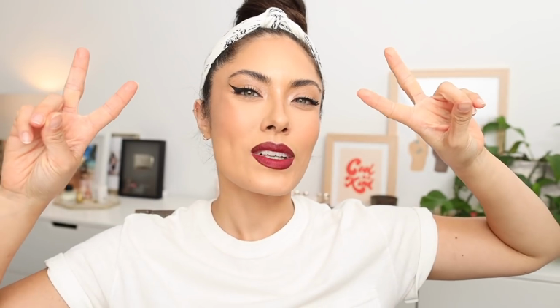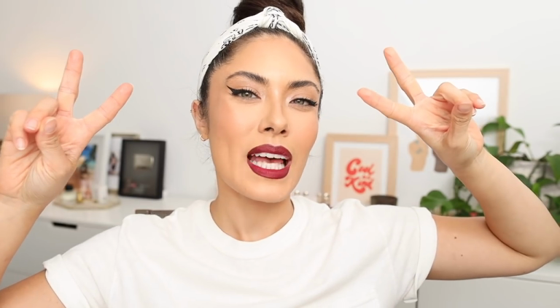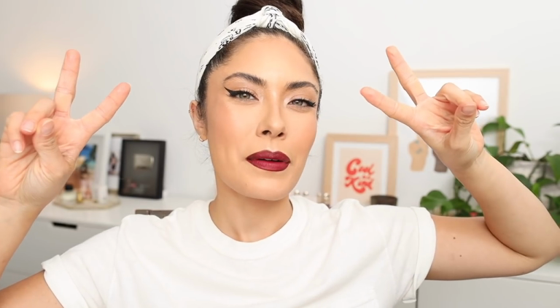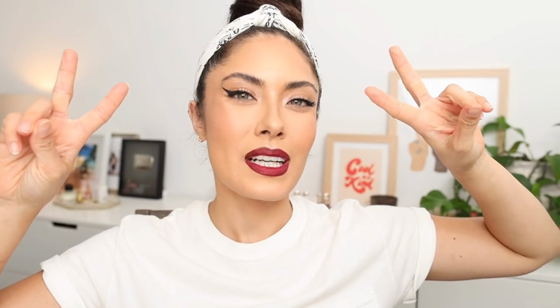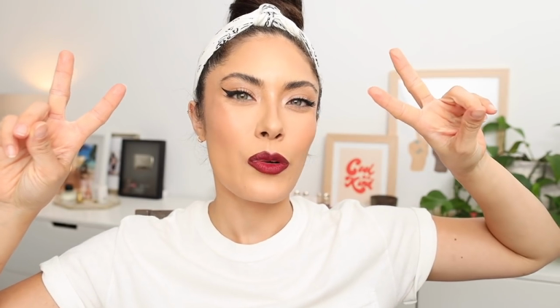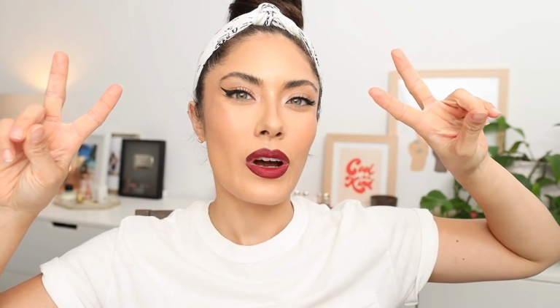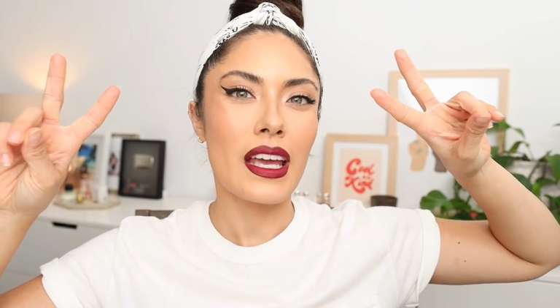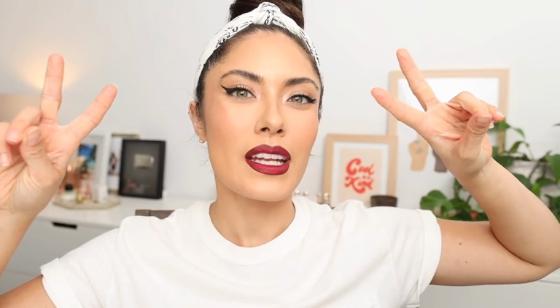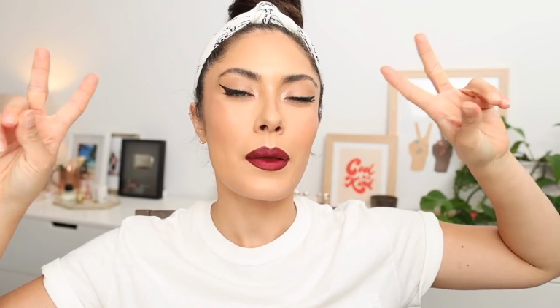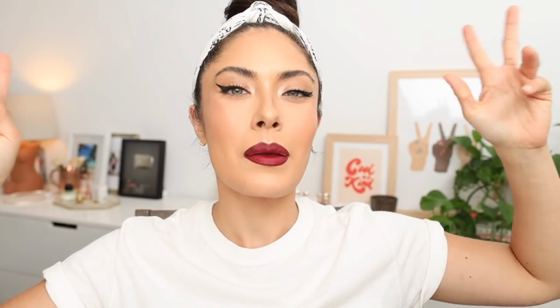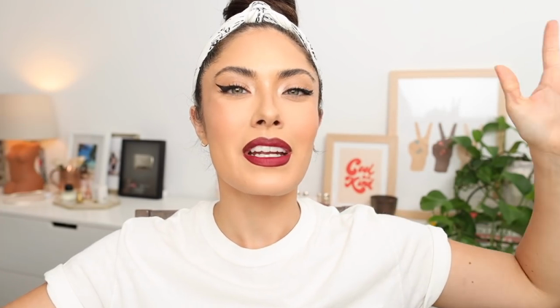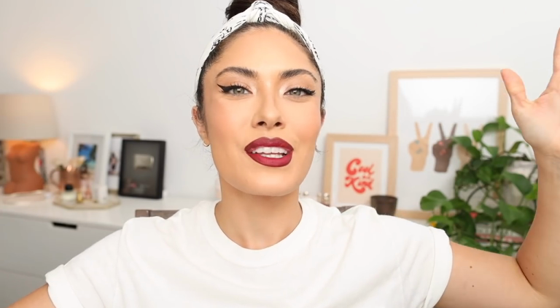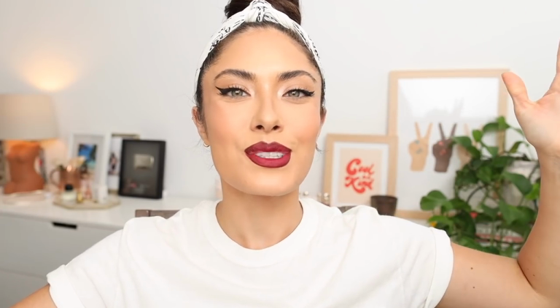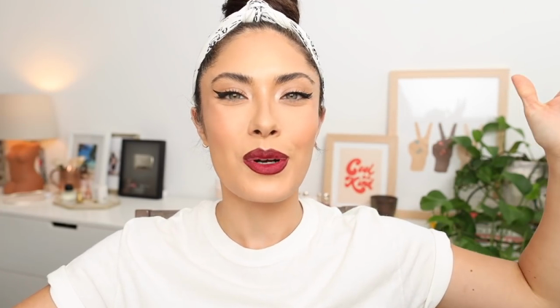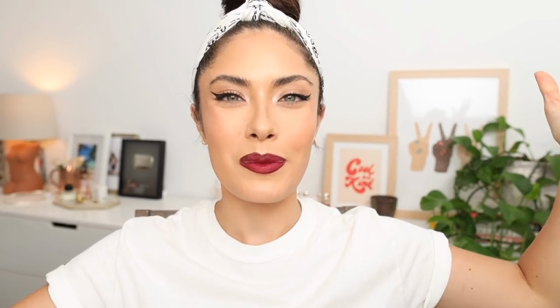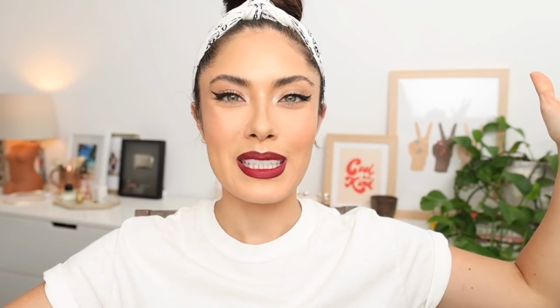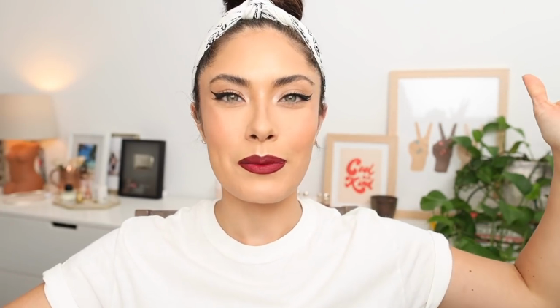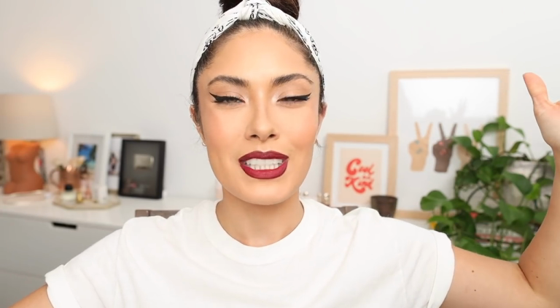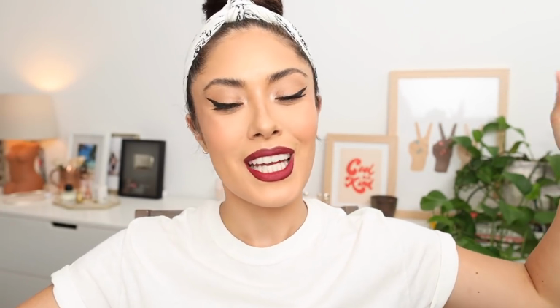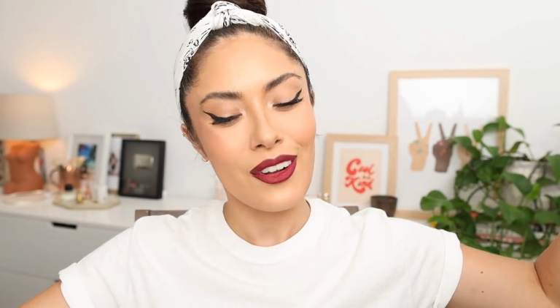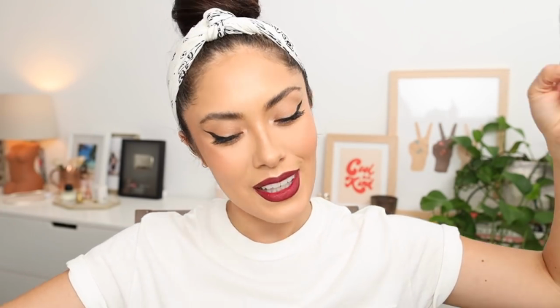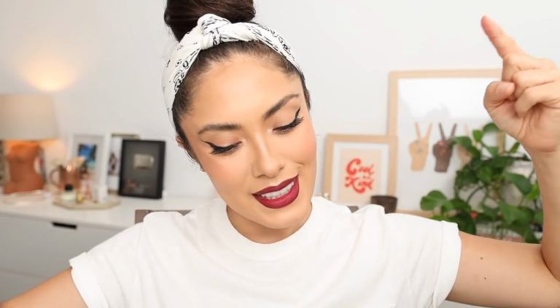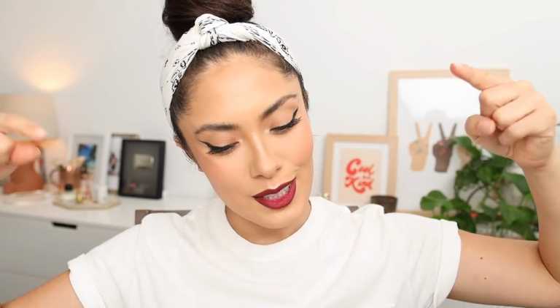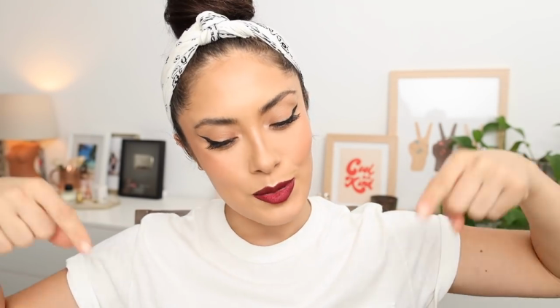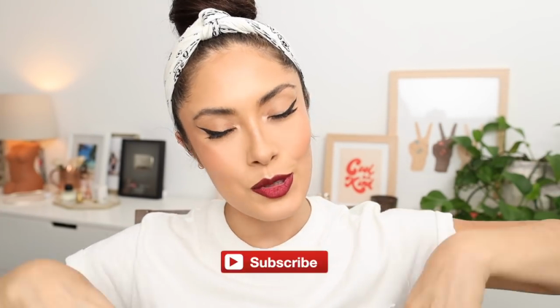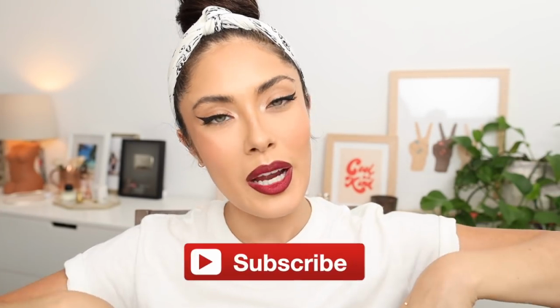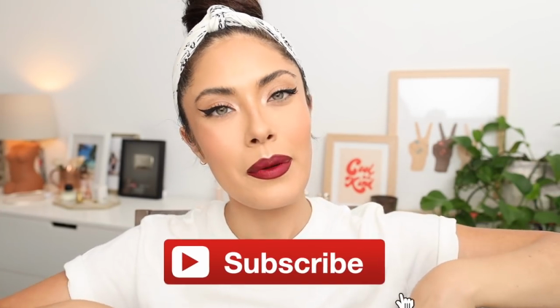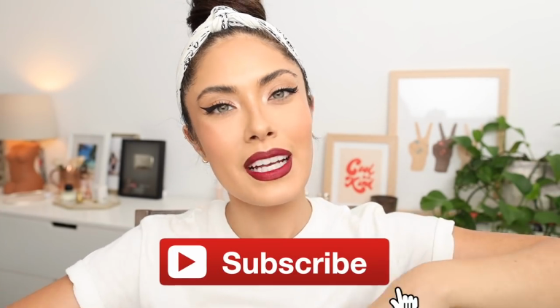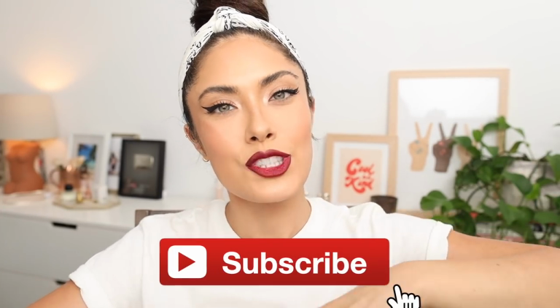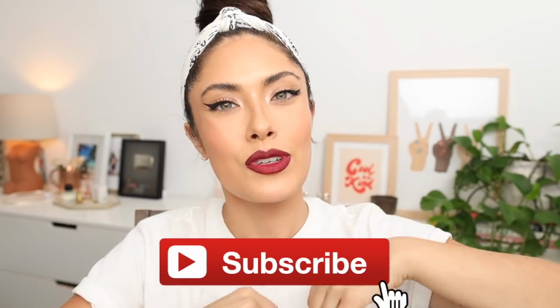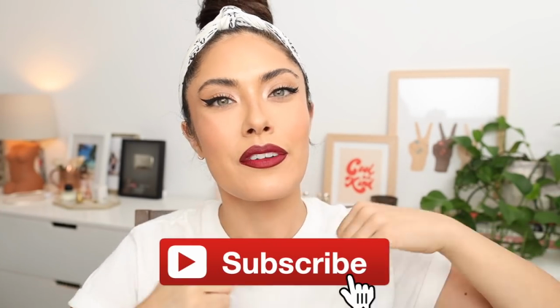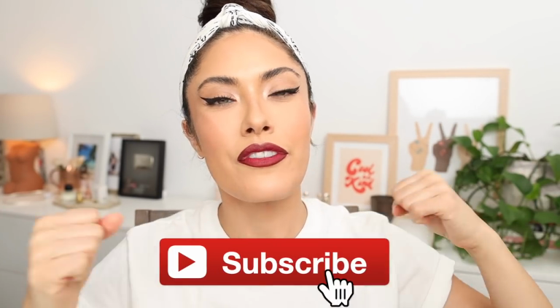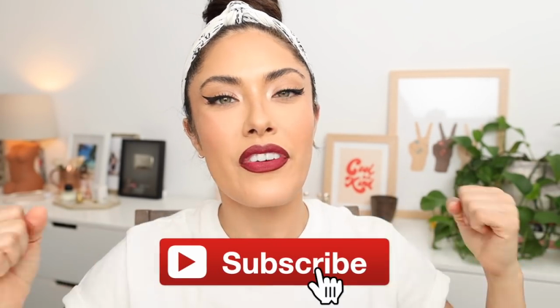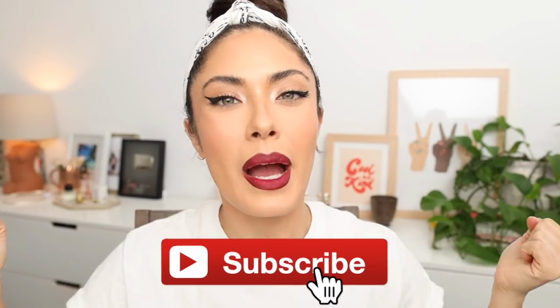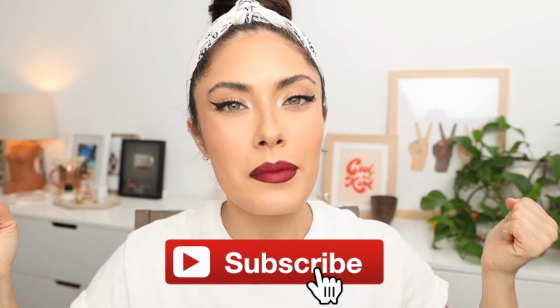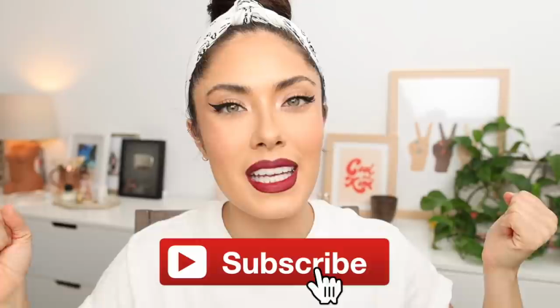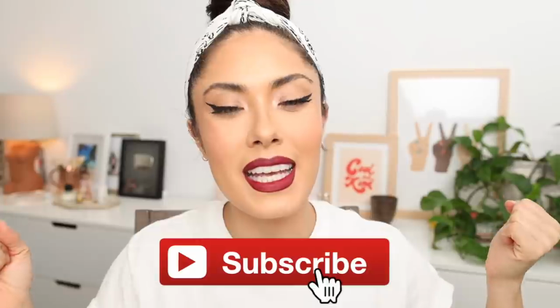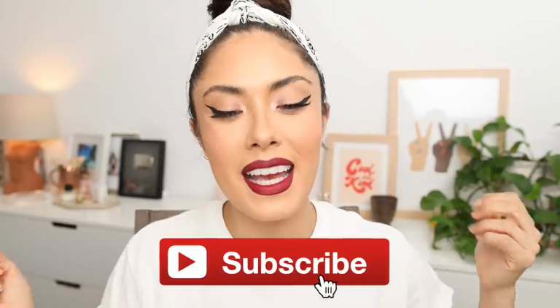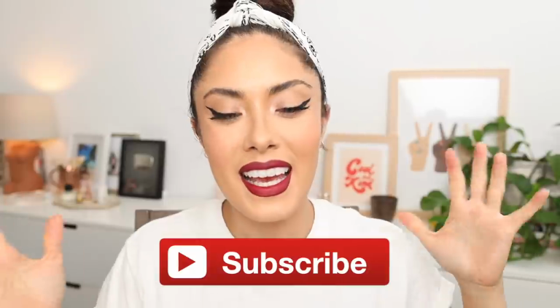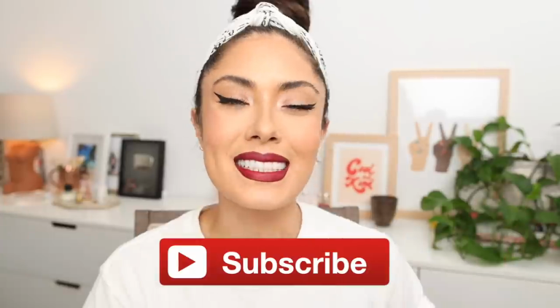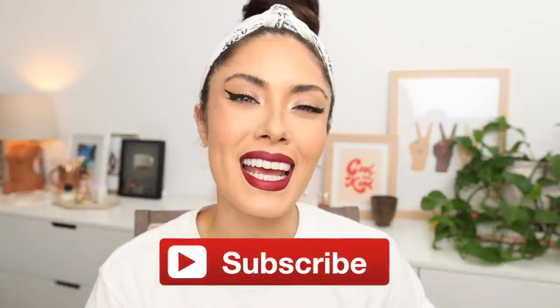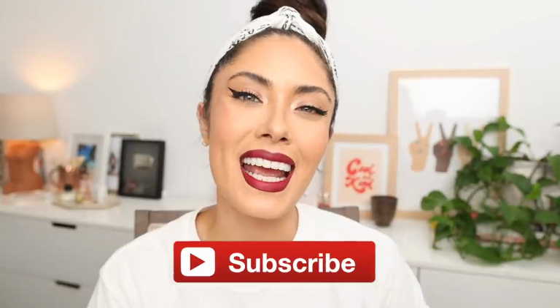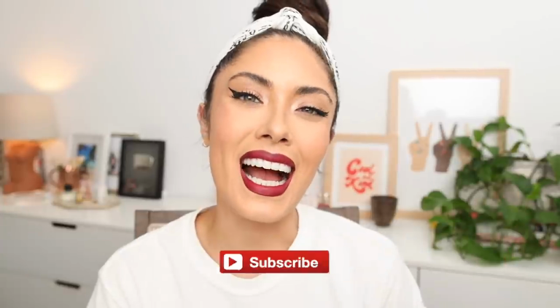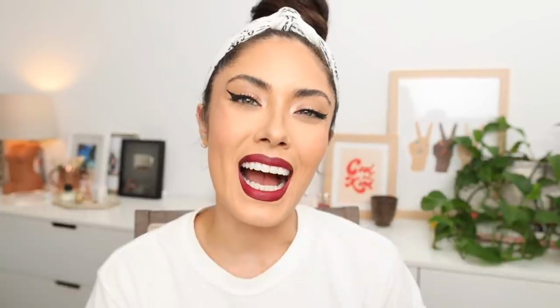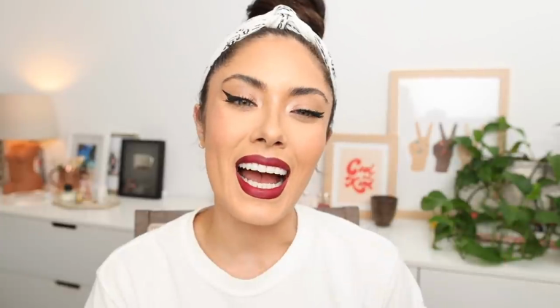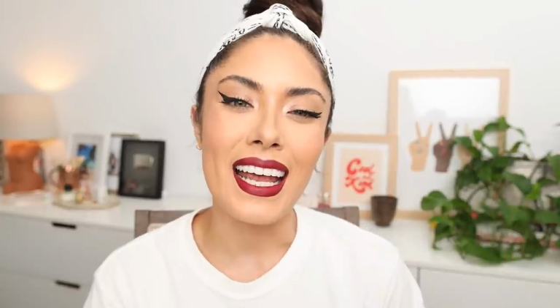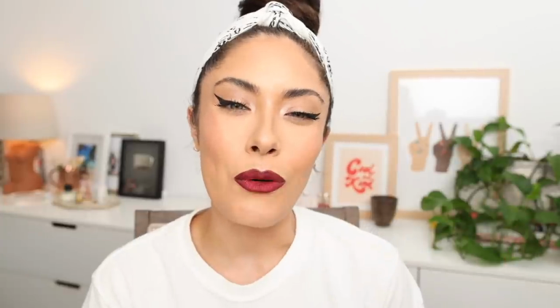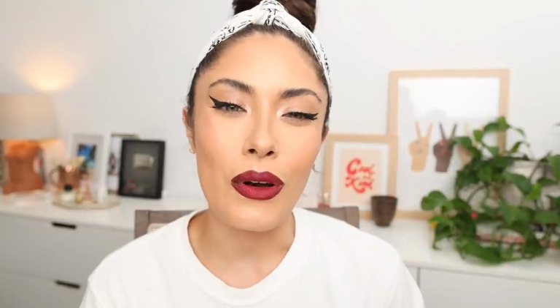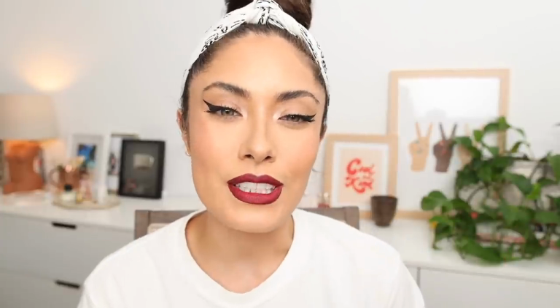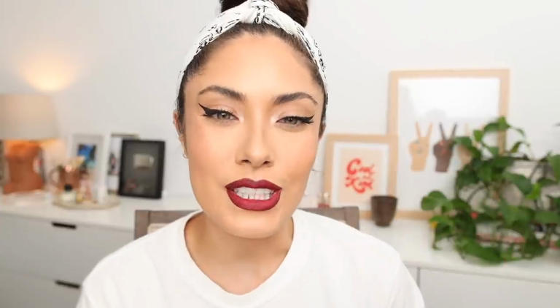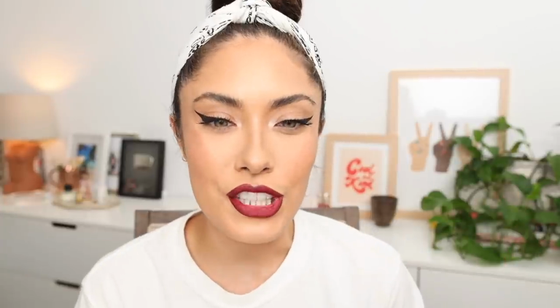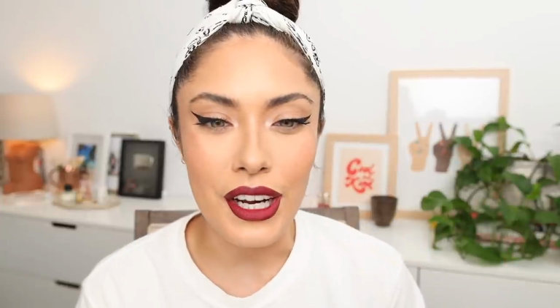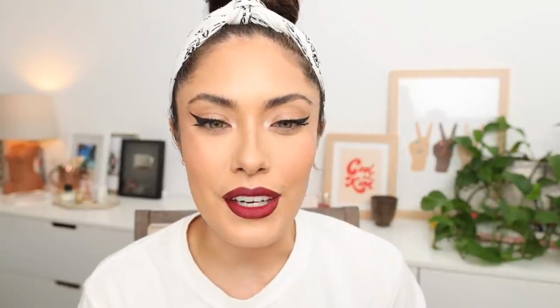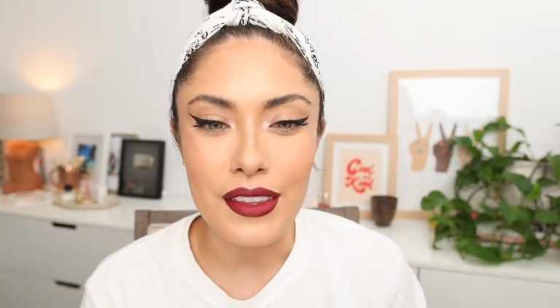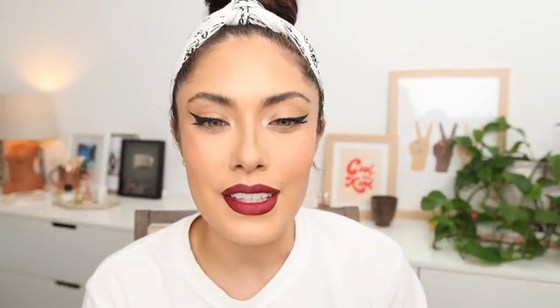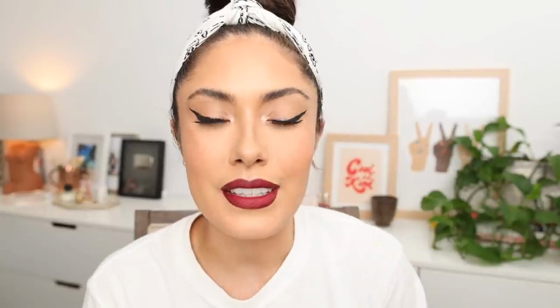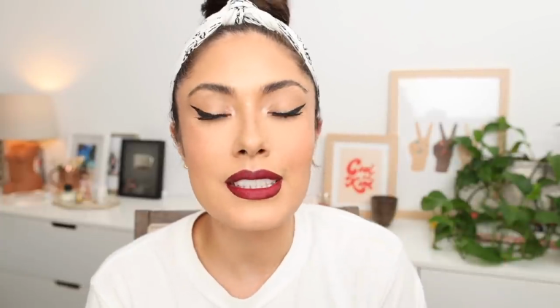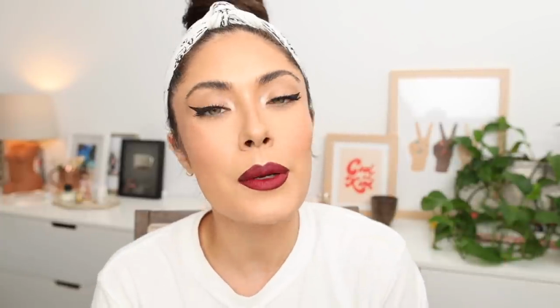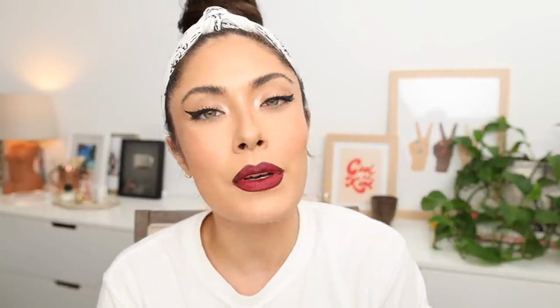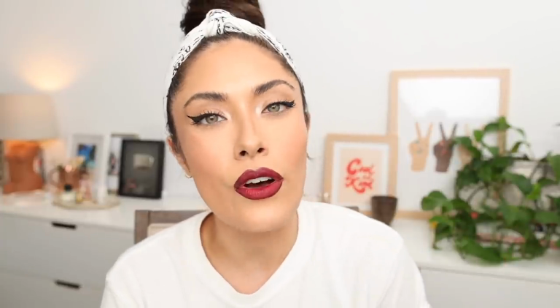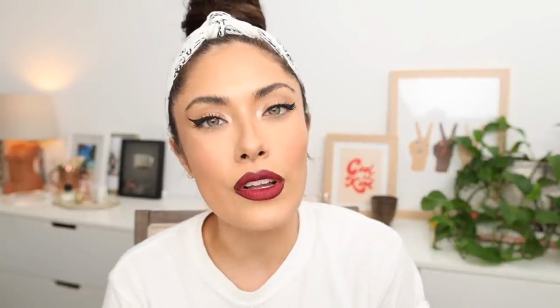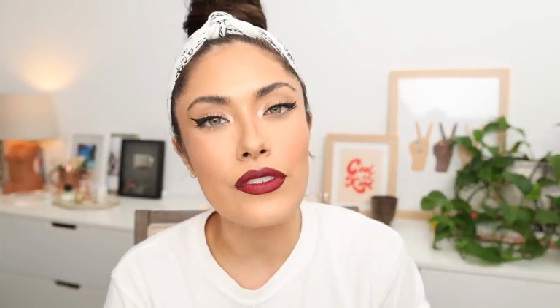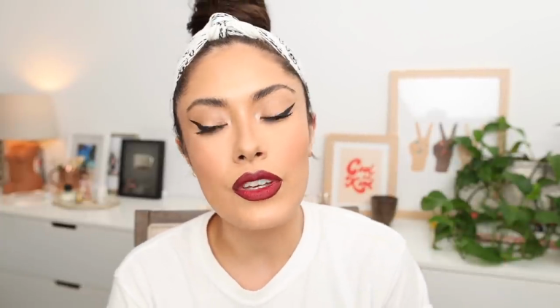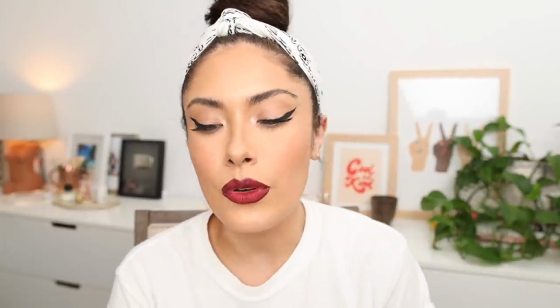What's happening, everyone? Bienvenidos. Welcome back to my channel. Hit that subscribe button, join the family. Today, I wanted to share this tip with all of you.